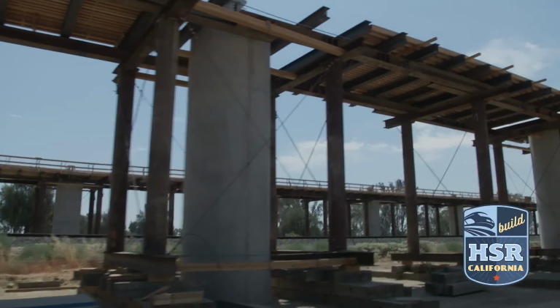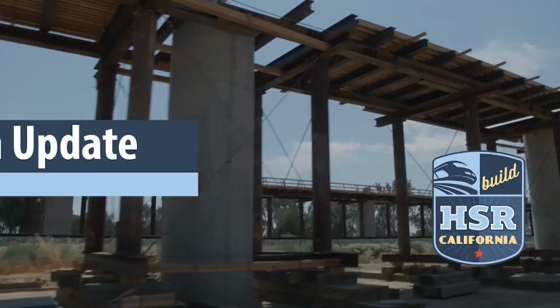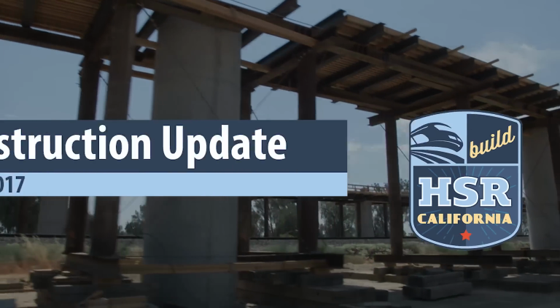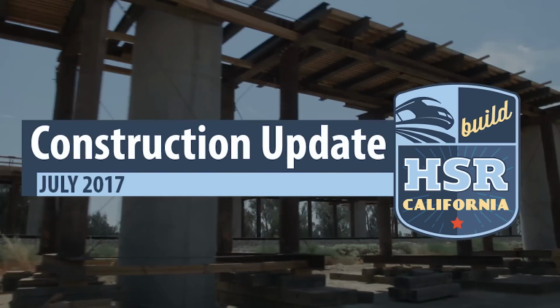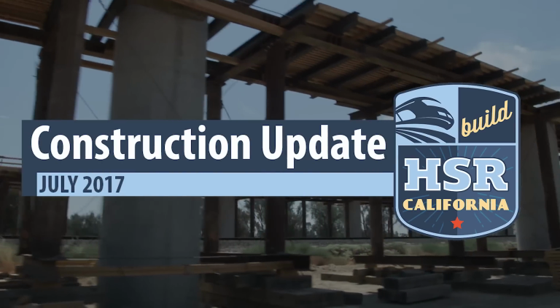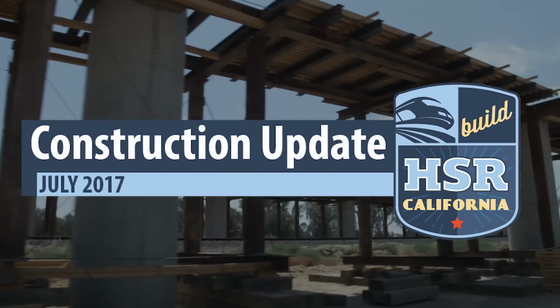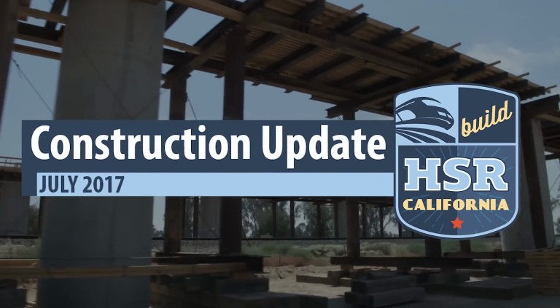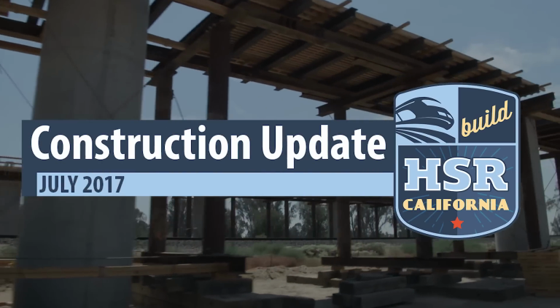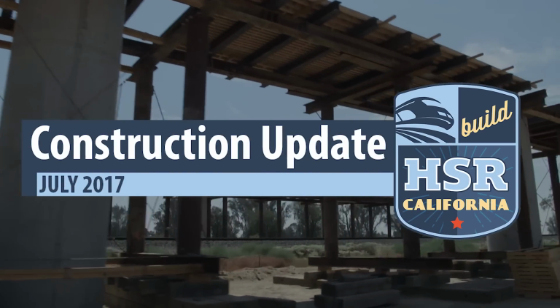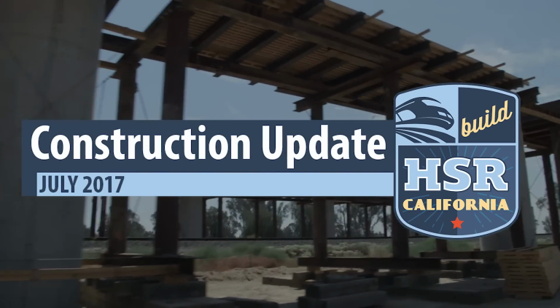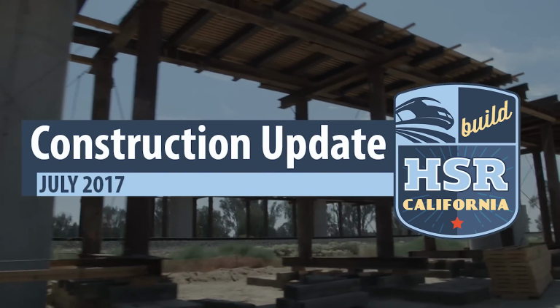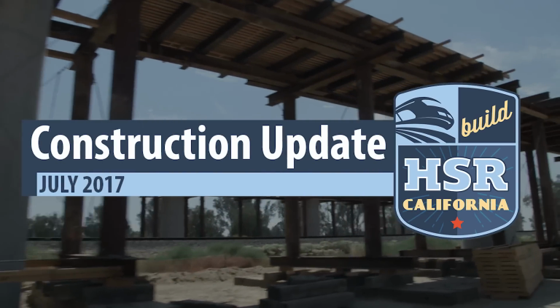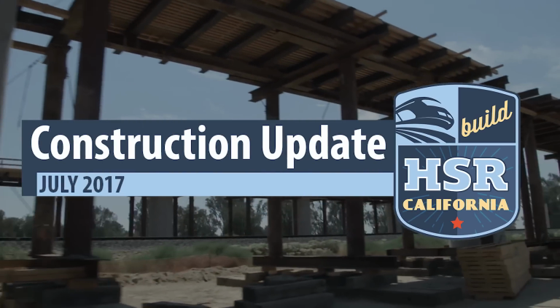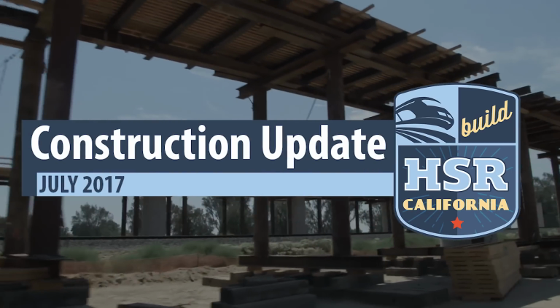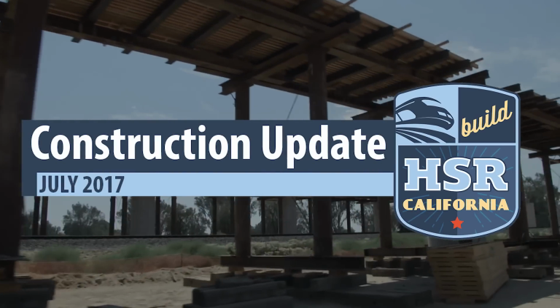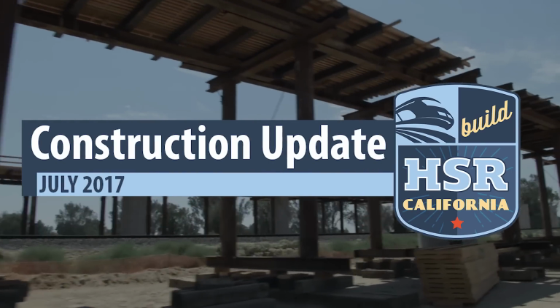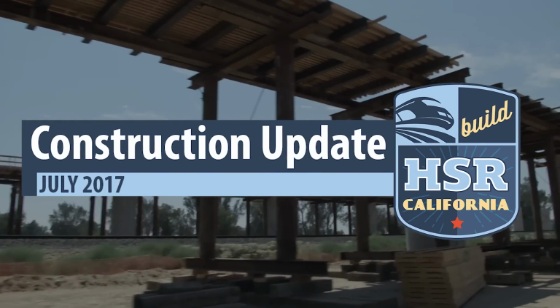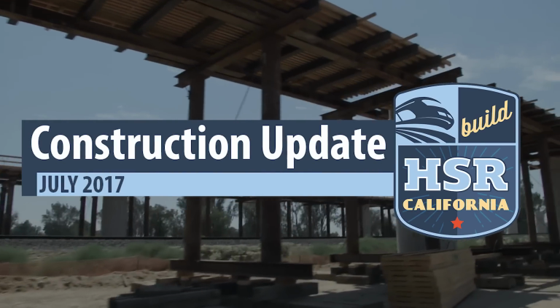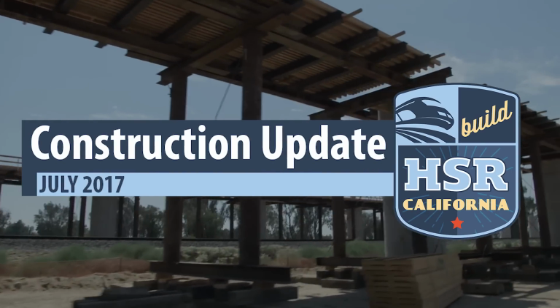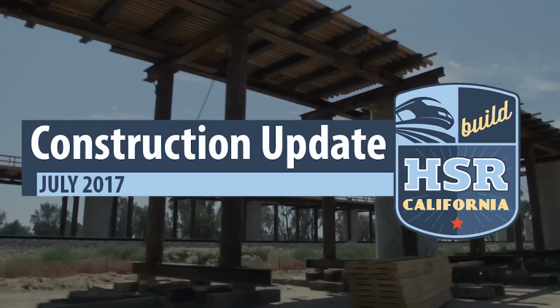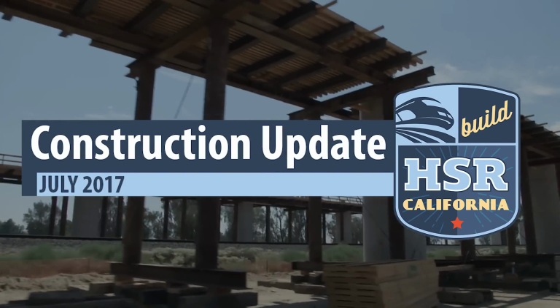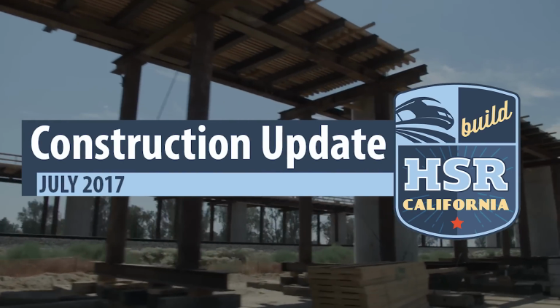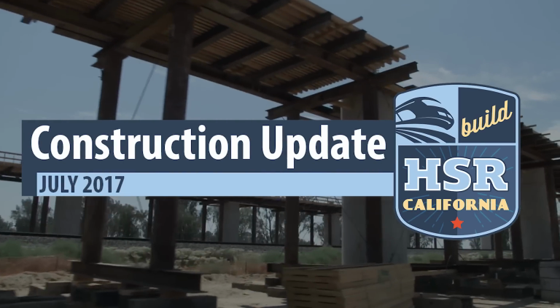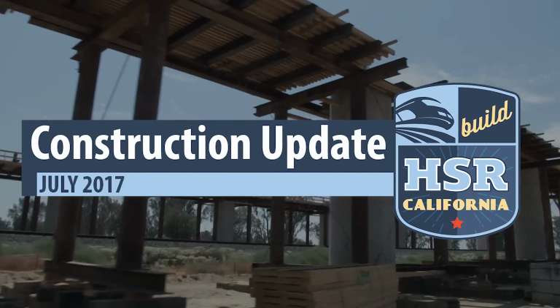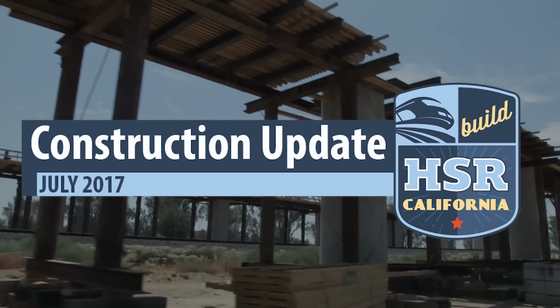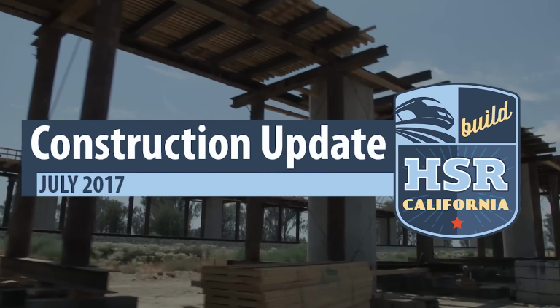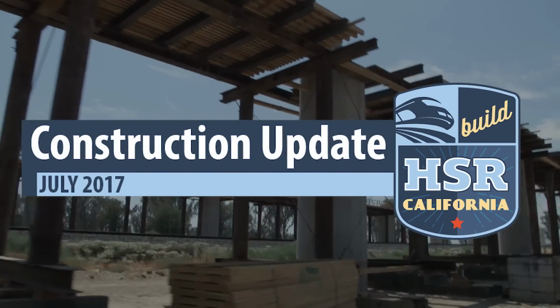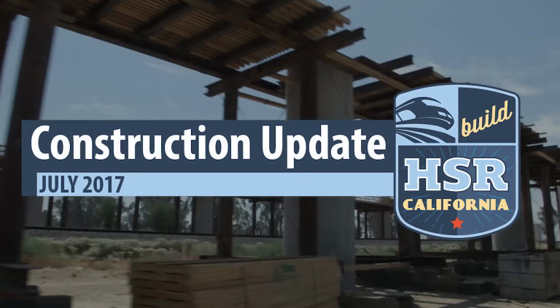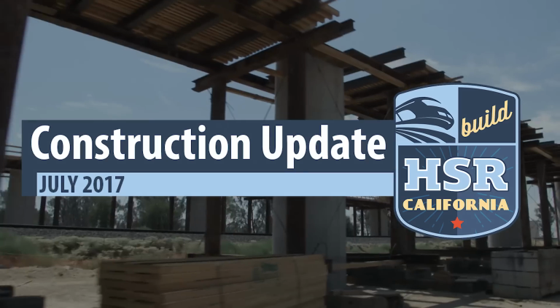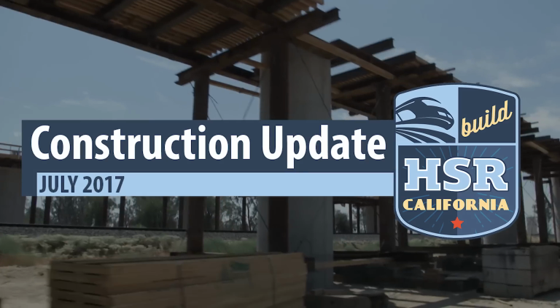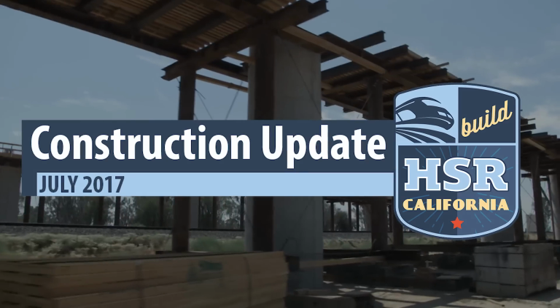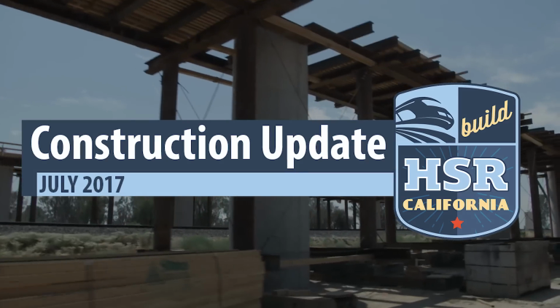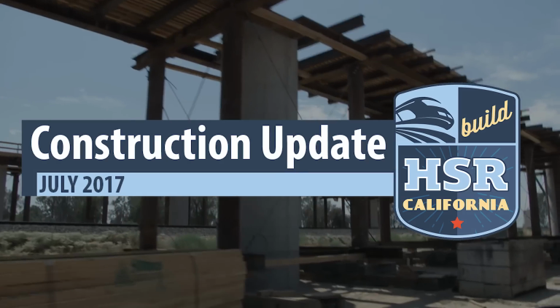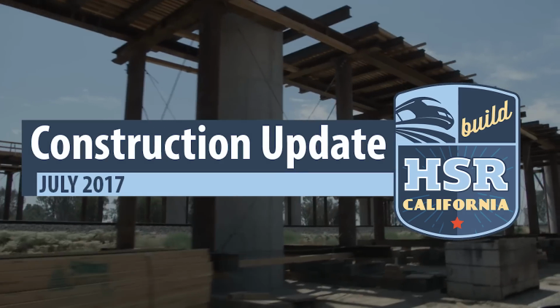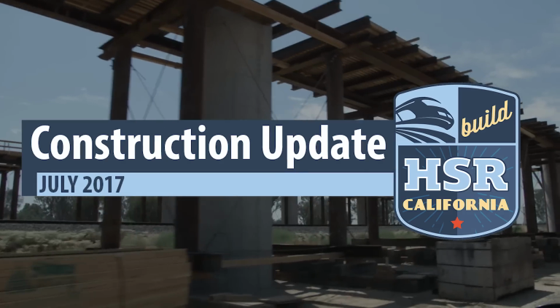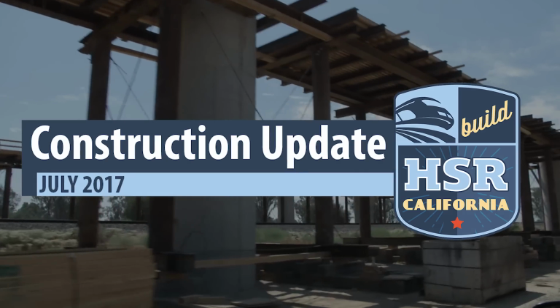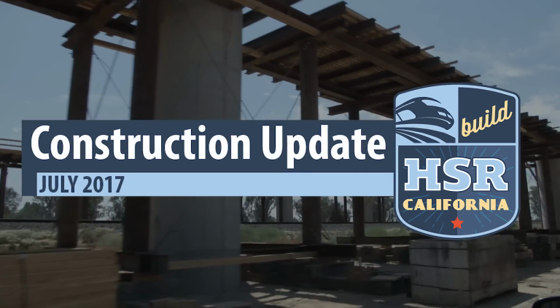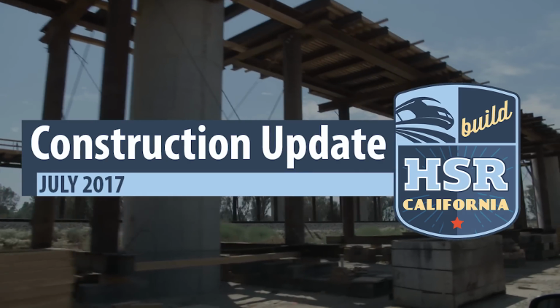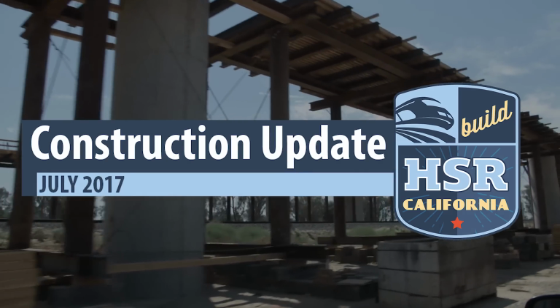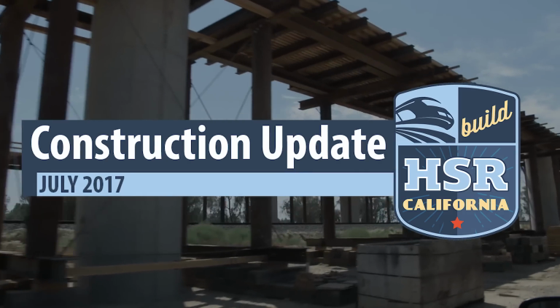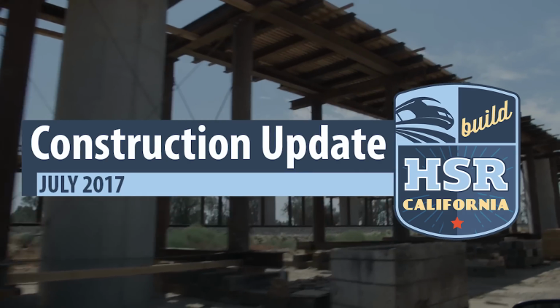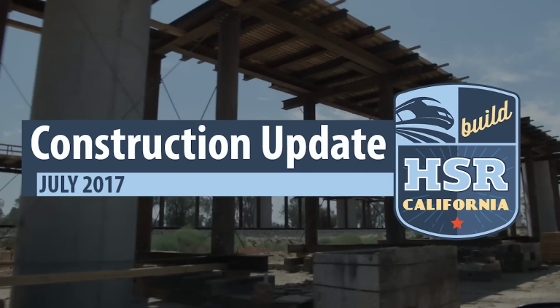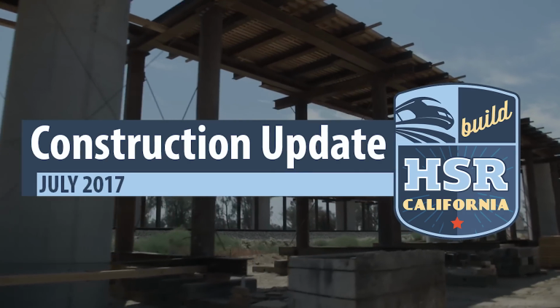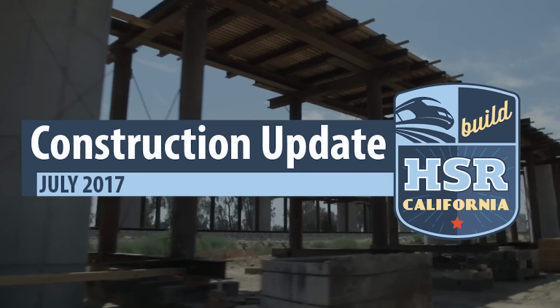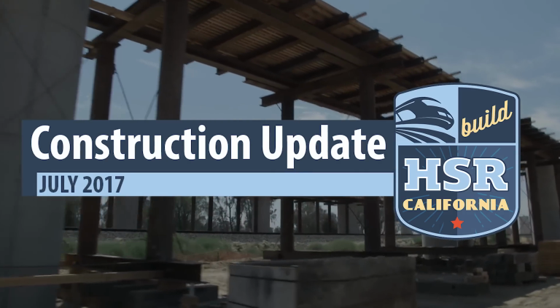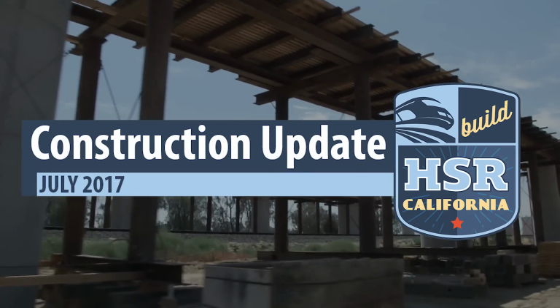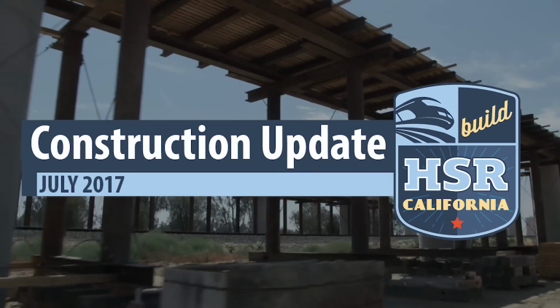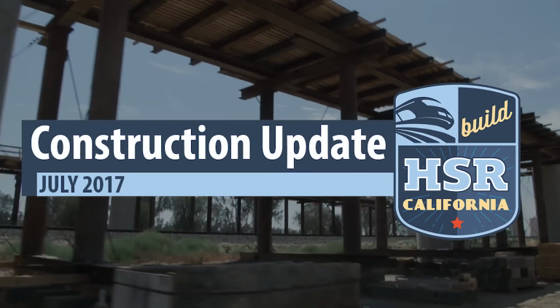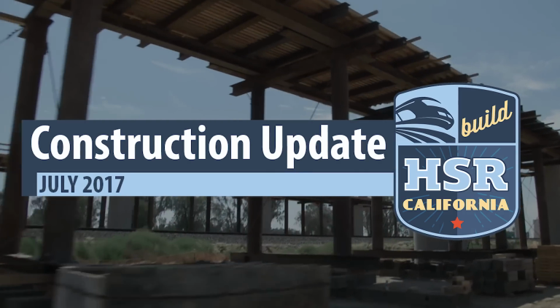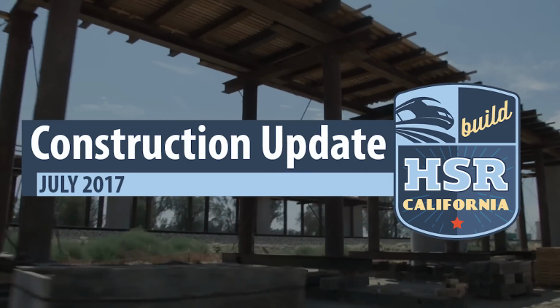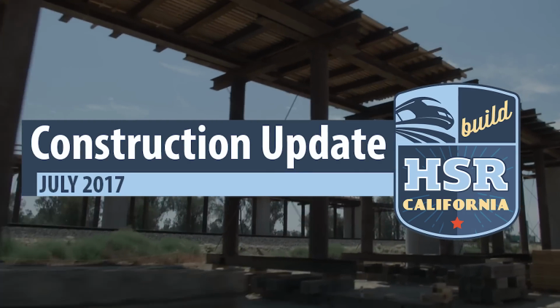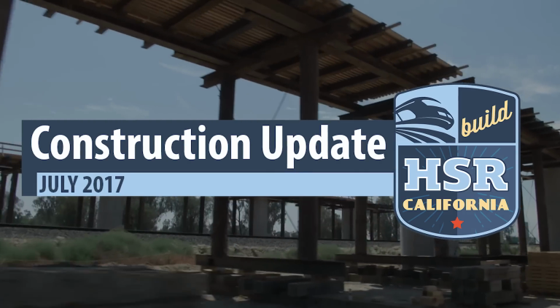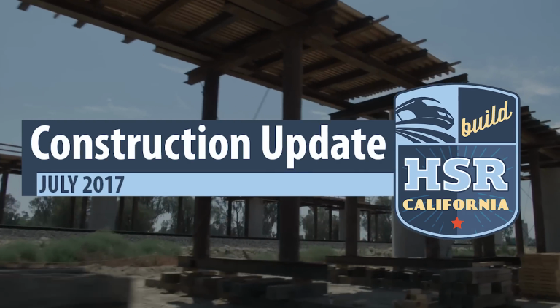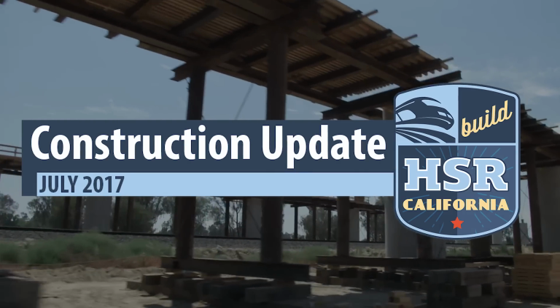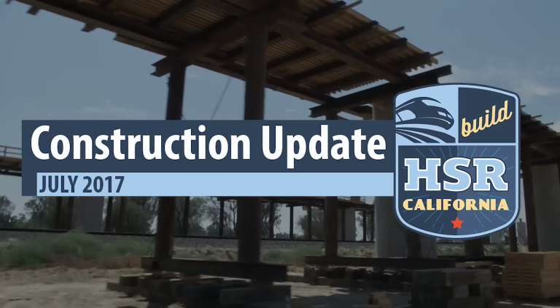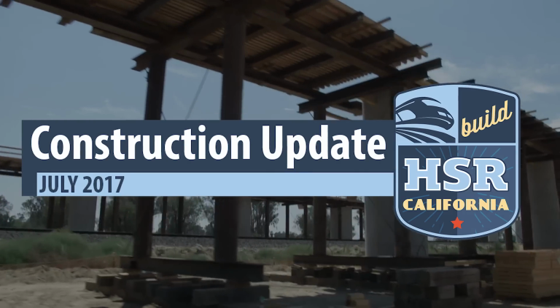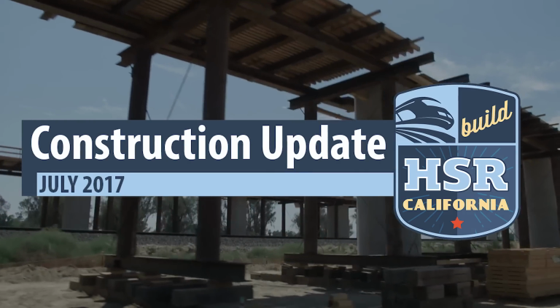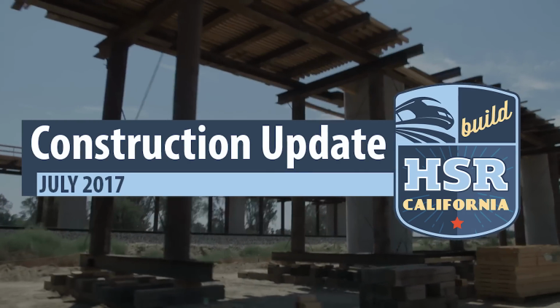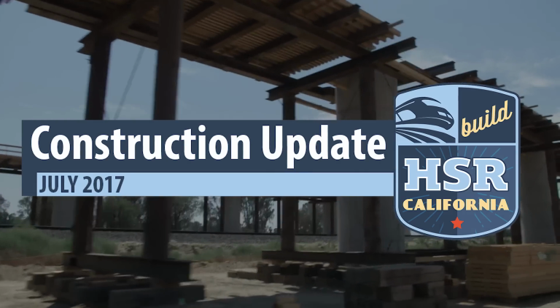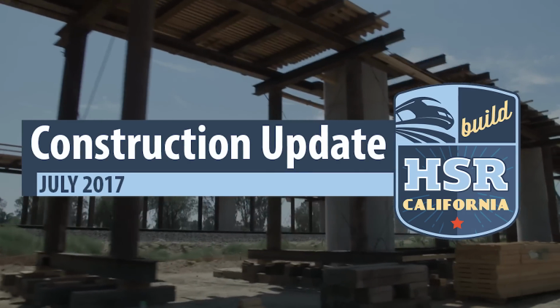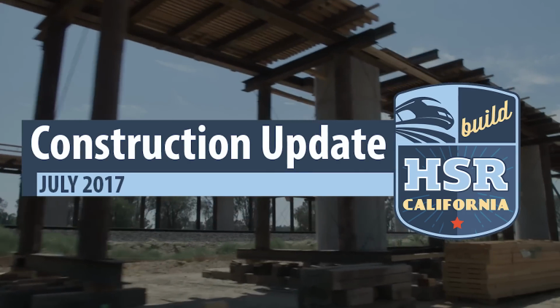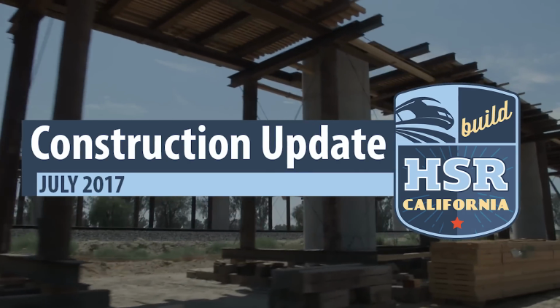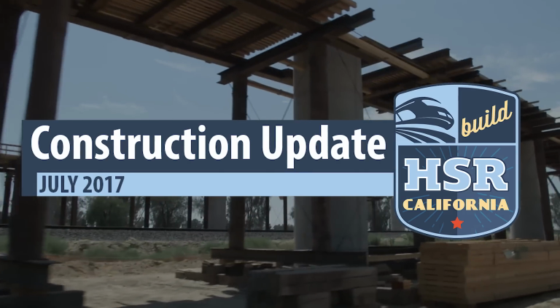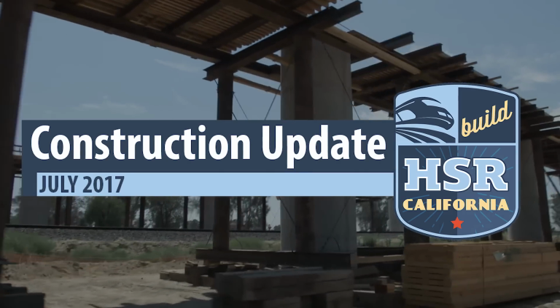California high-speed rail — it's happening.